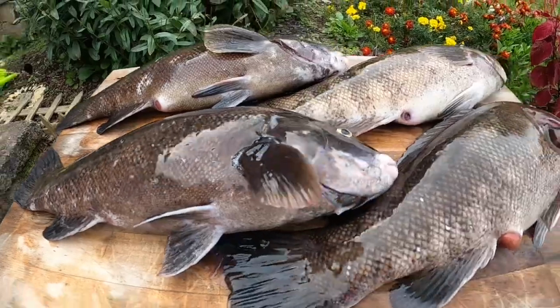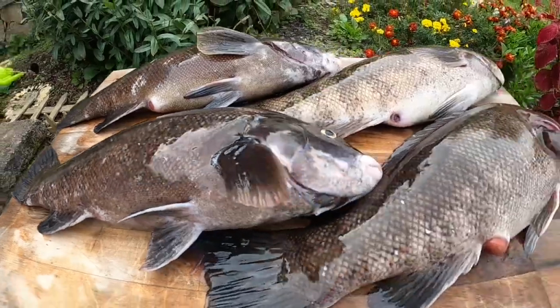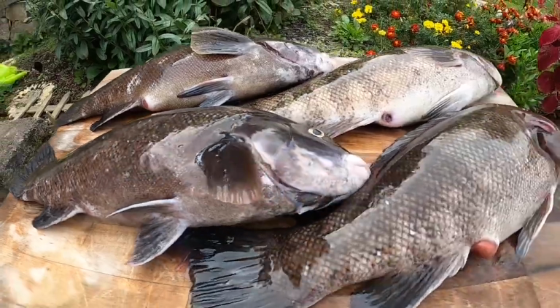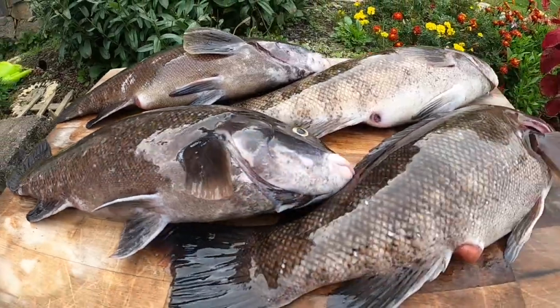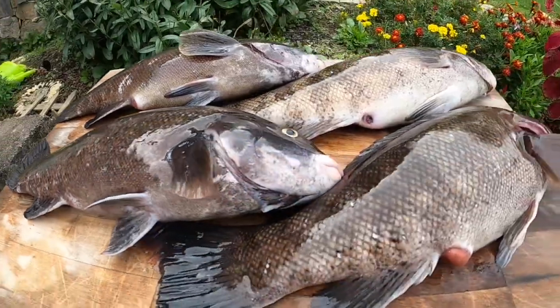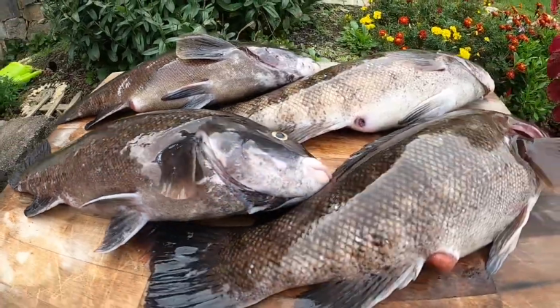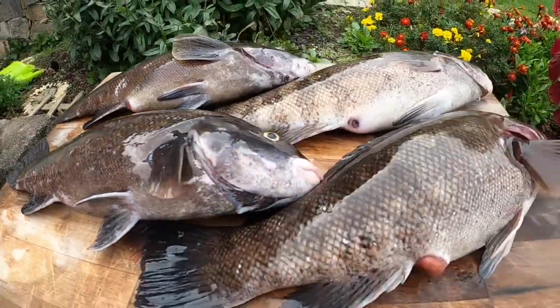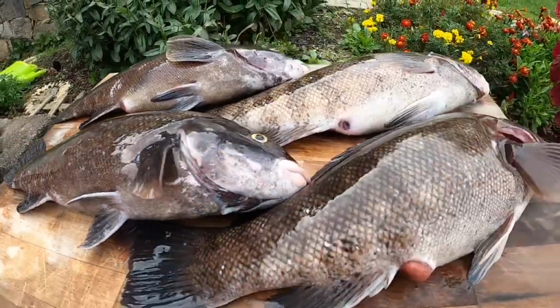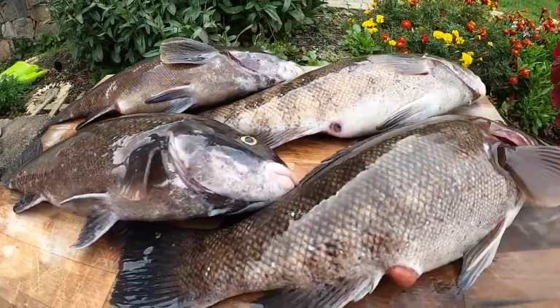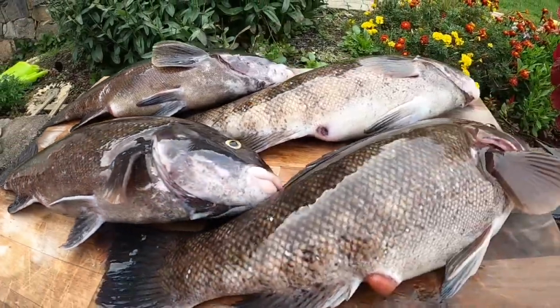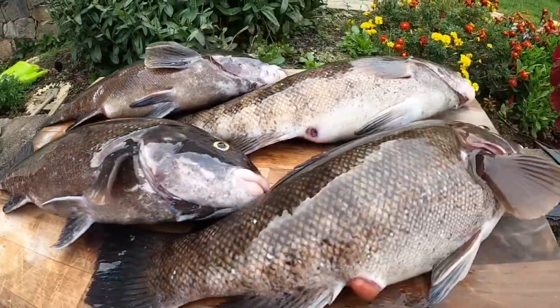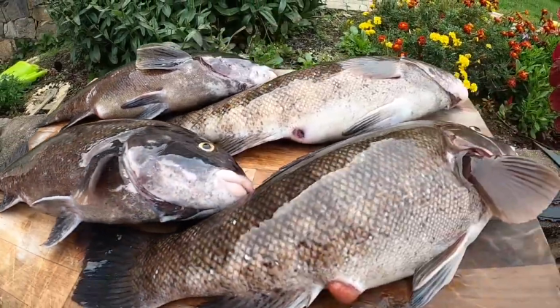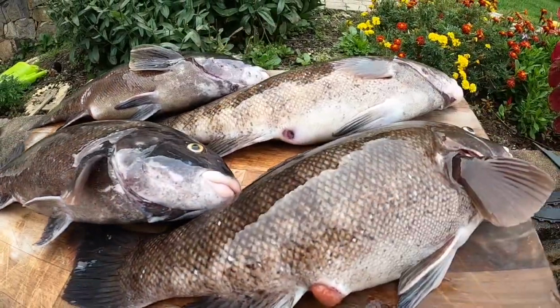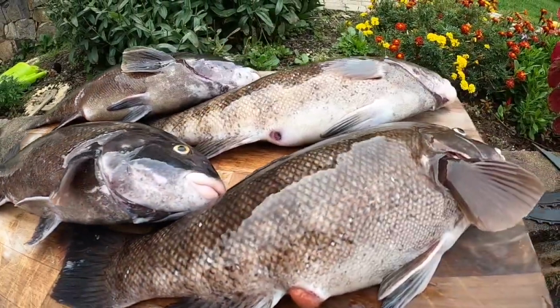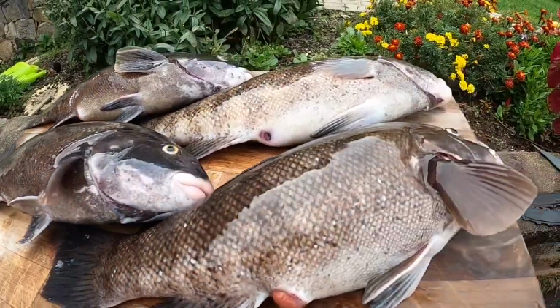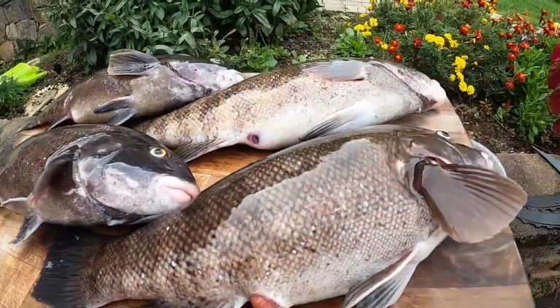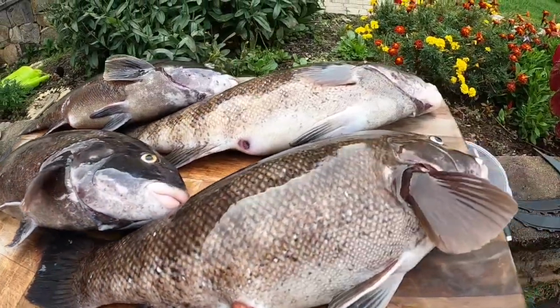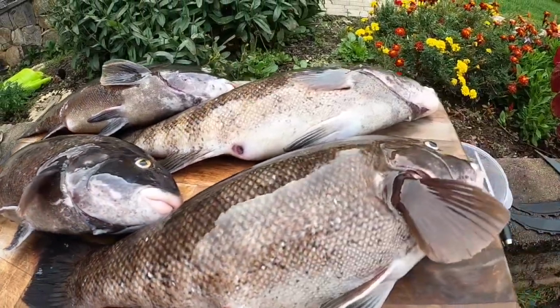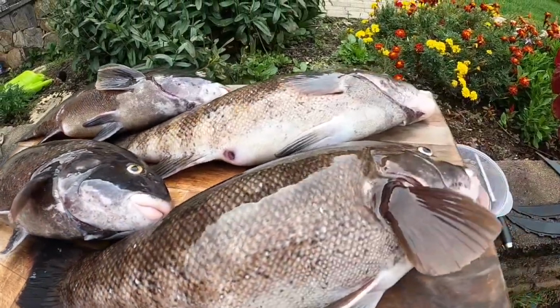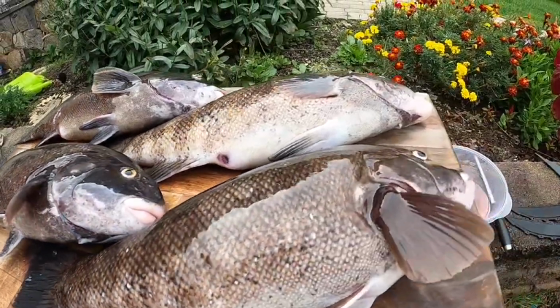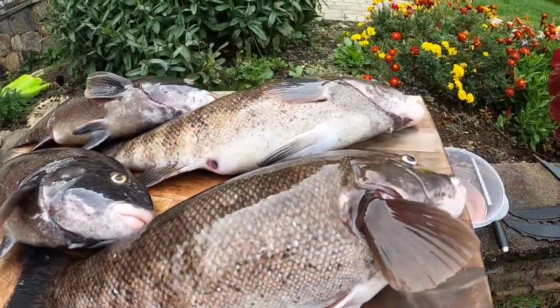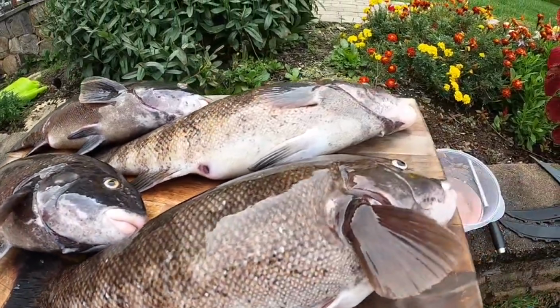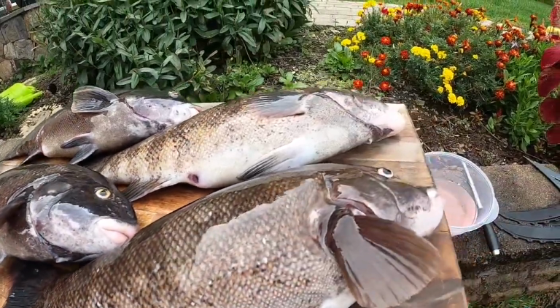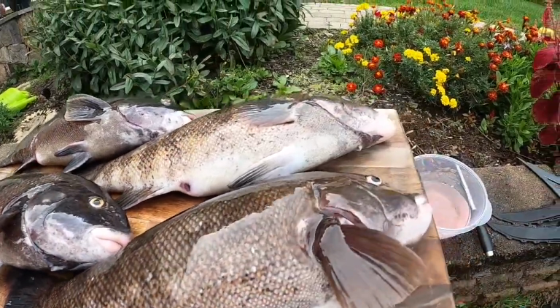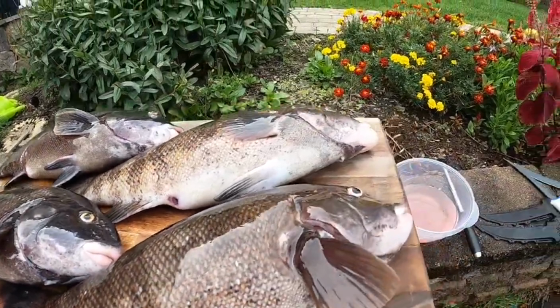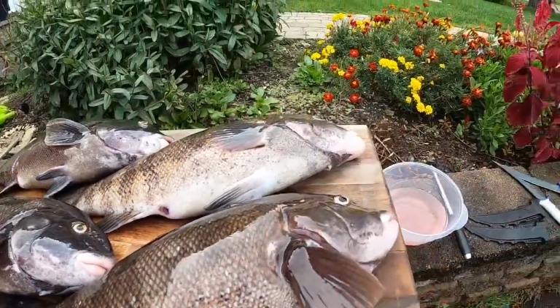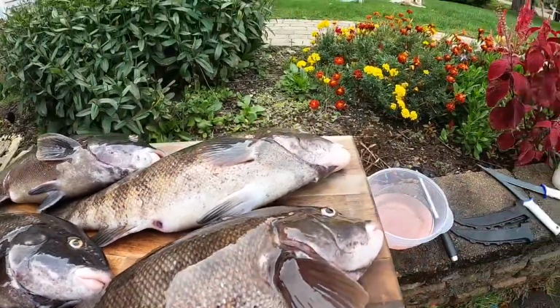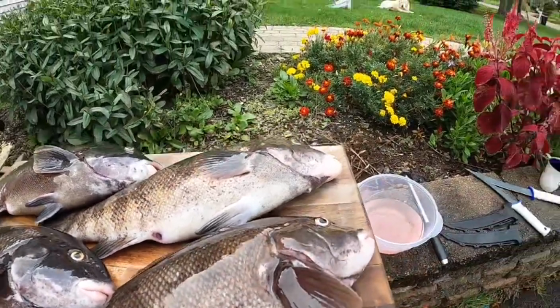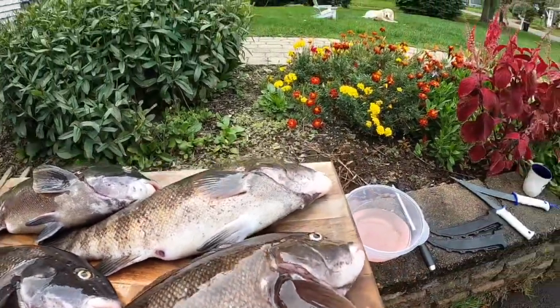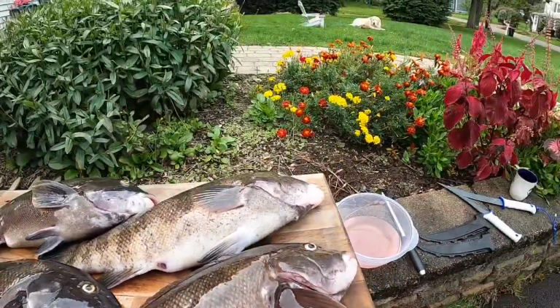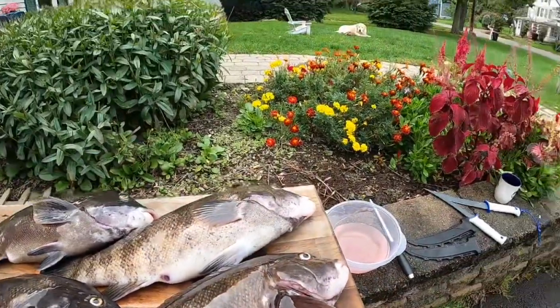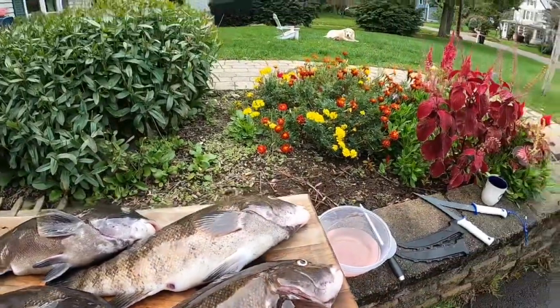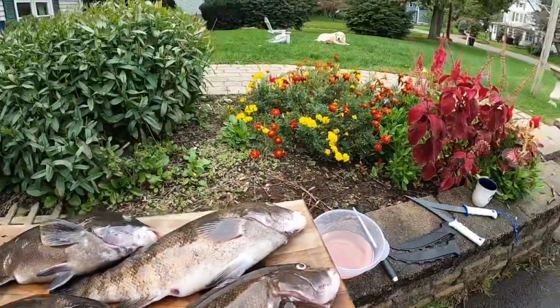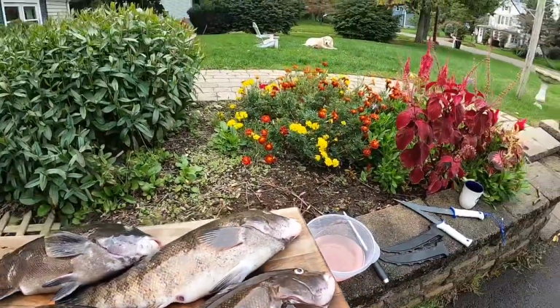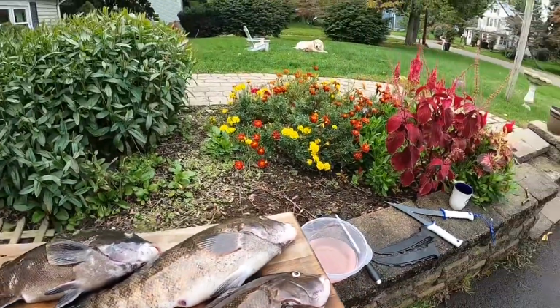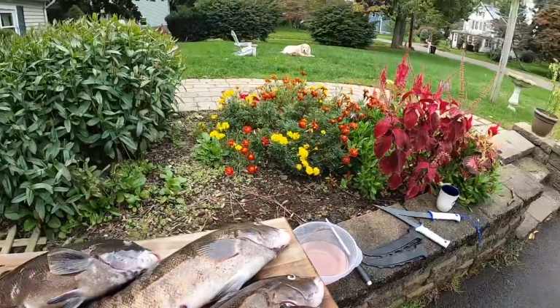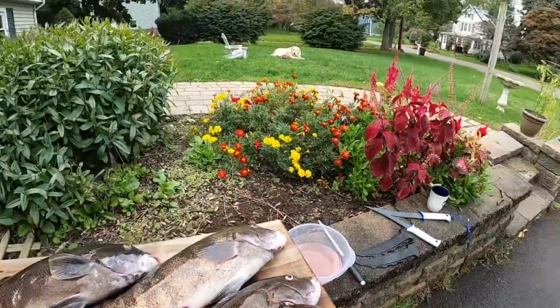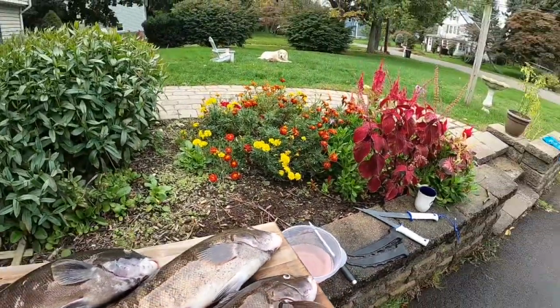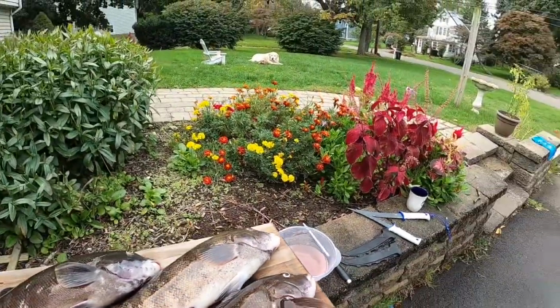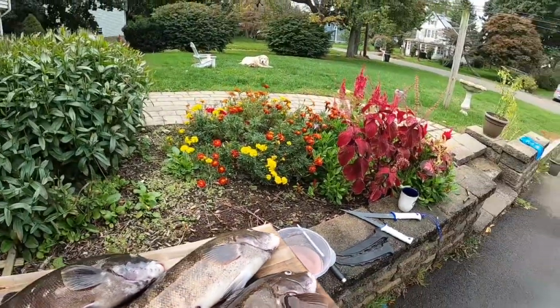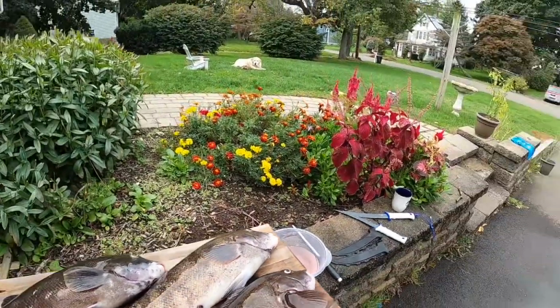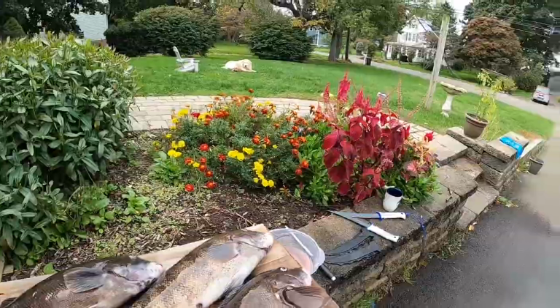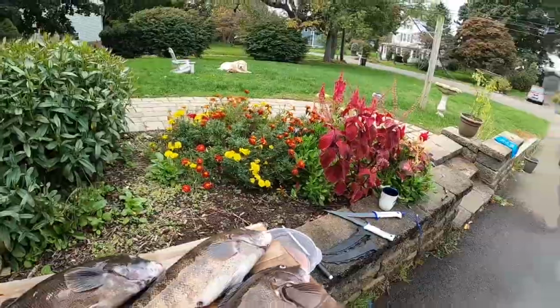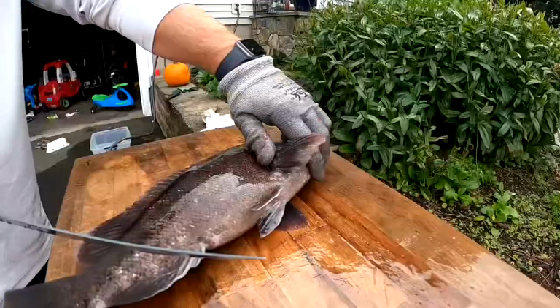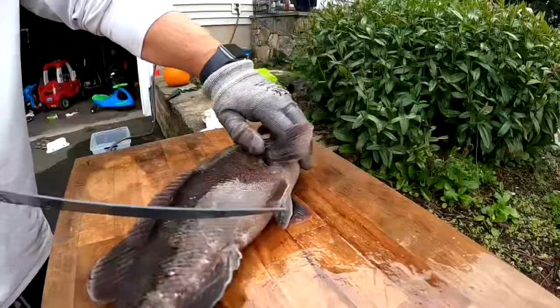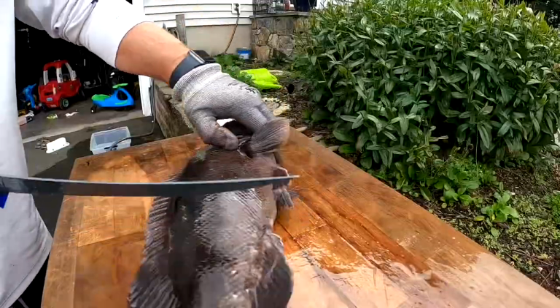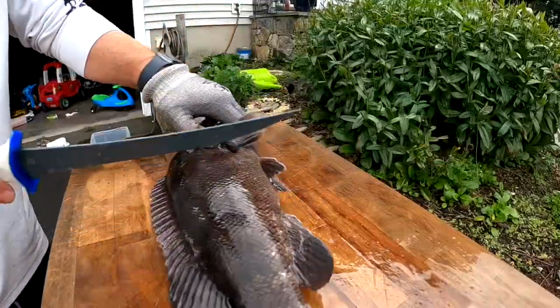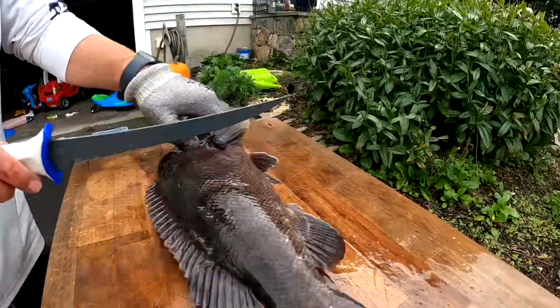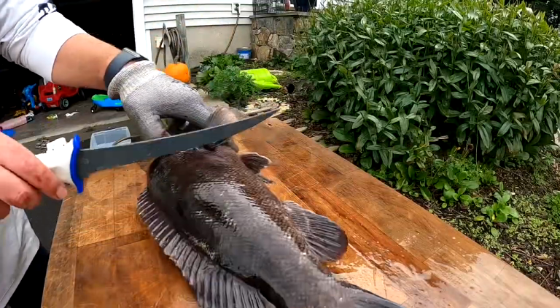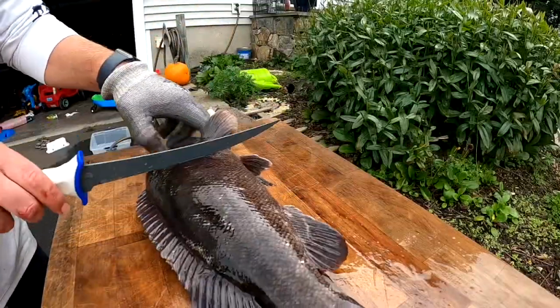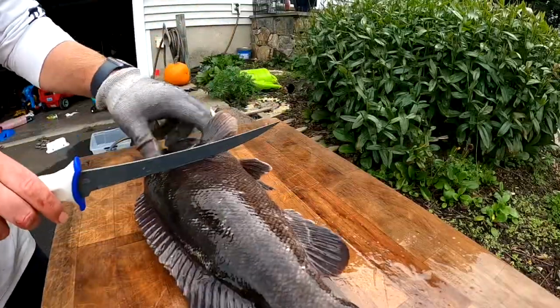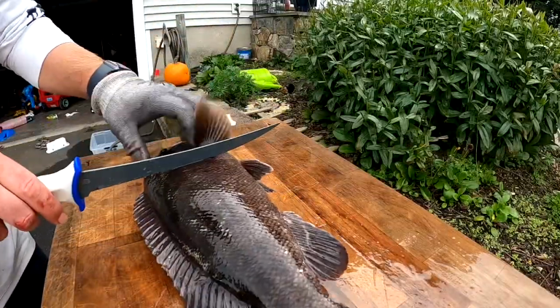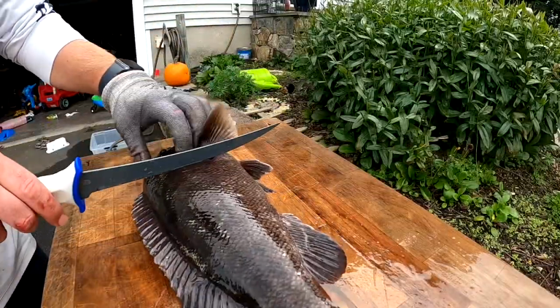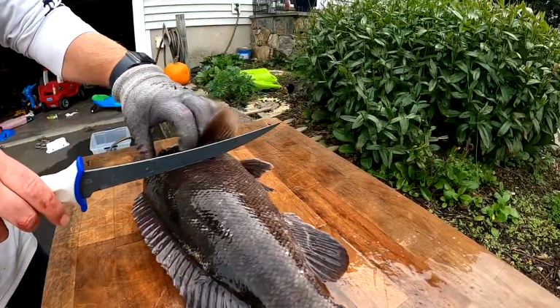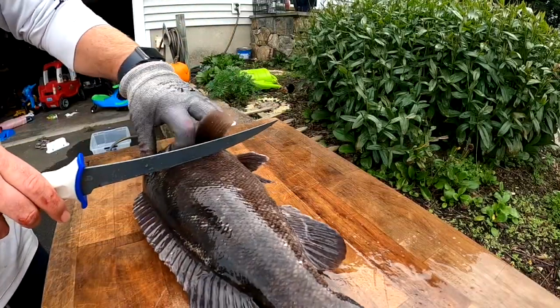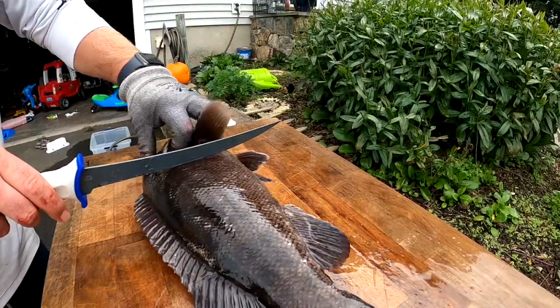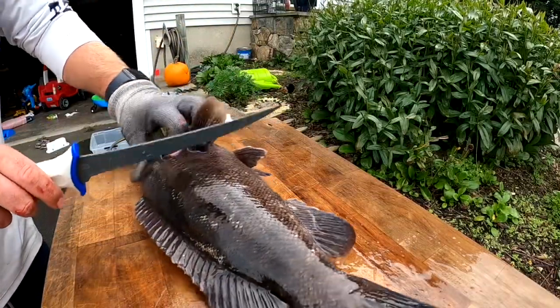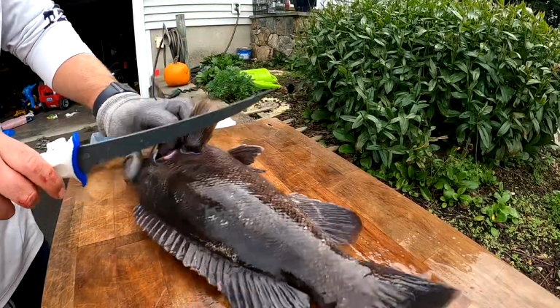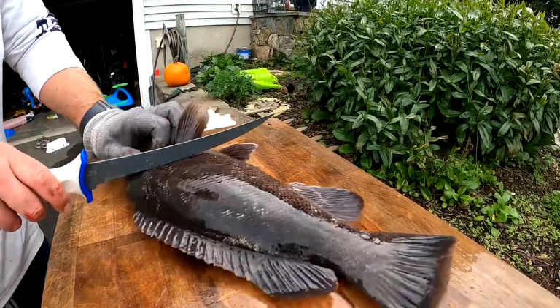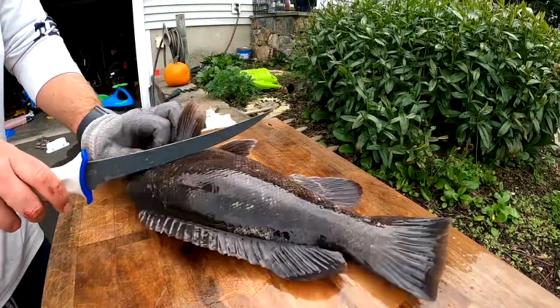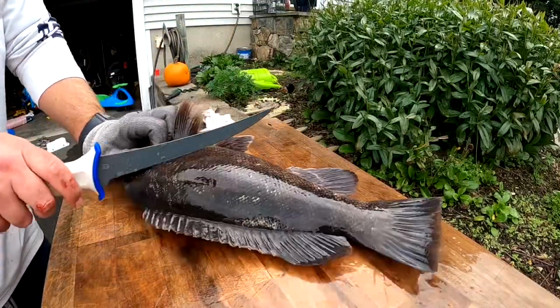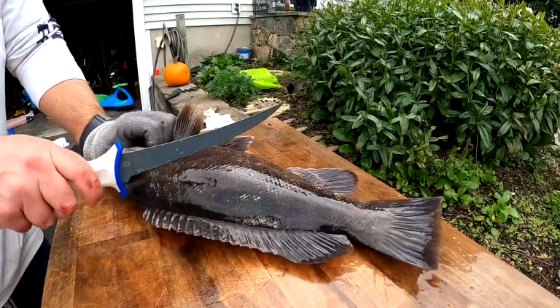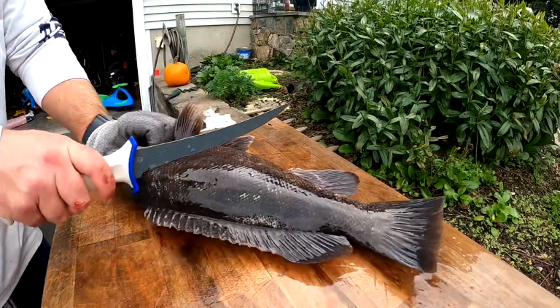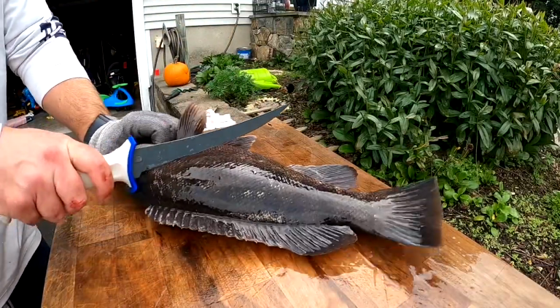All right guys, opener of the day — blackfish. Had a great day, time to fillet.